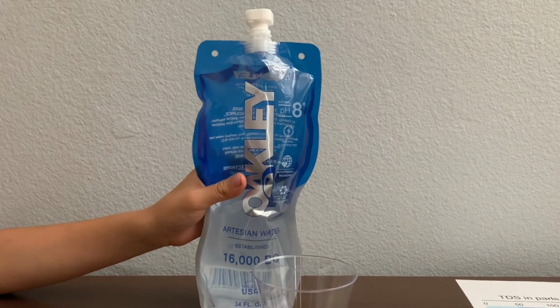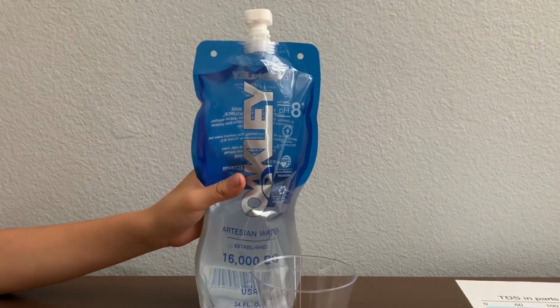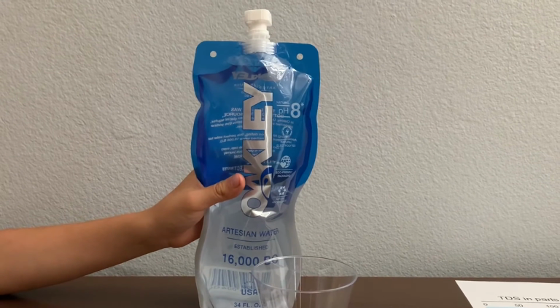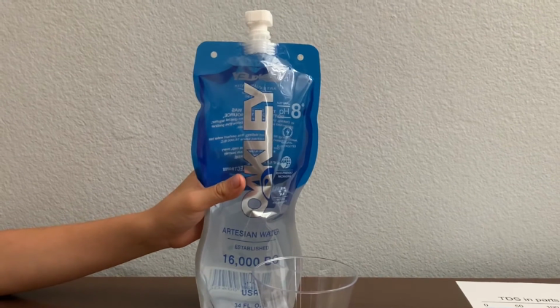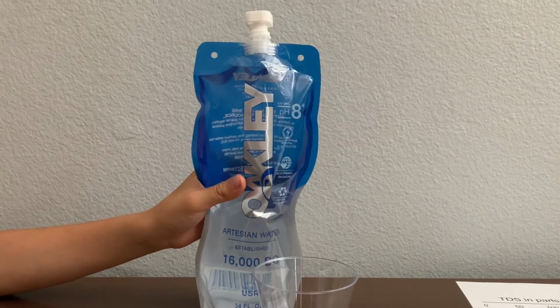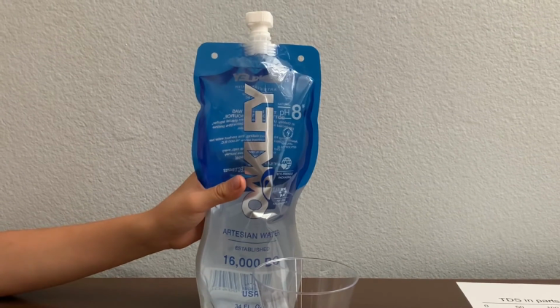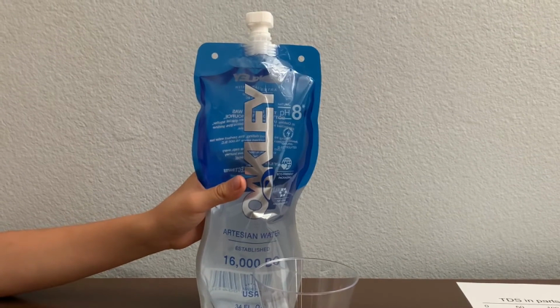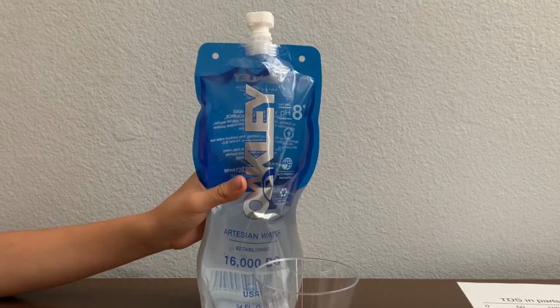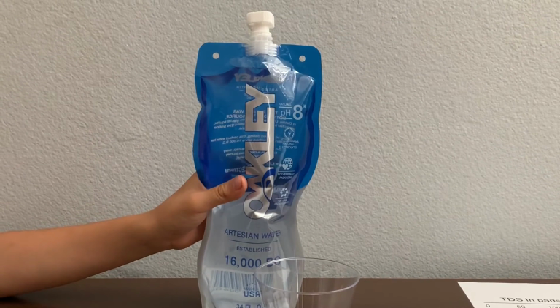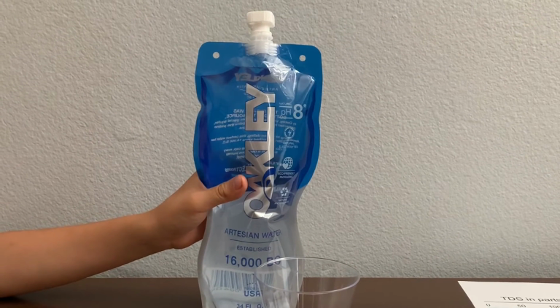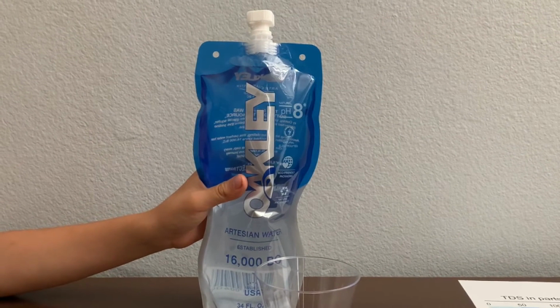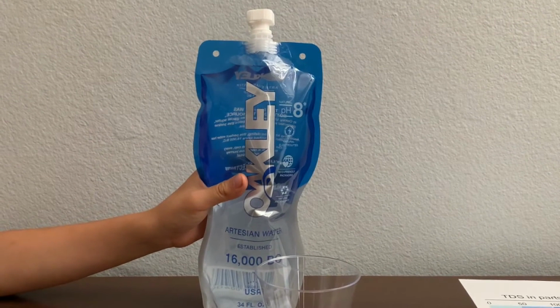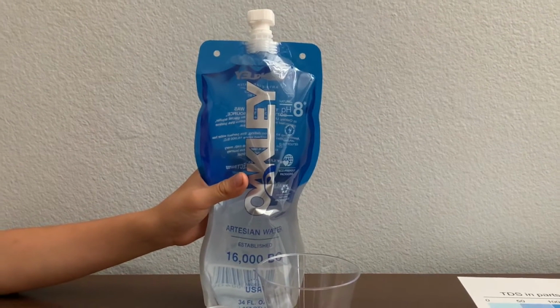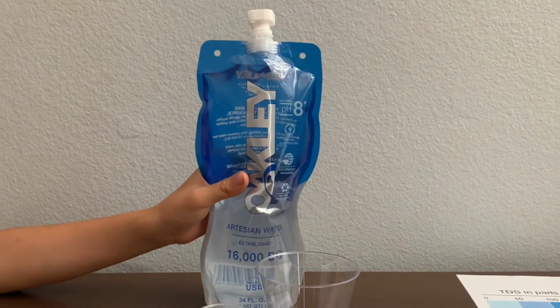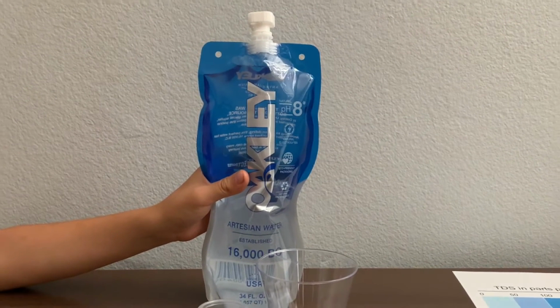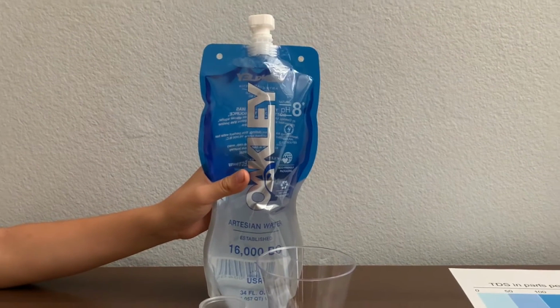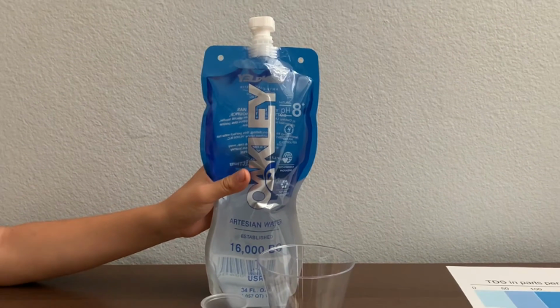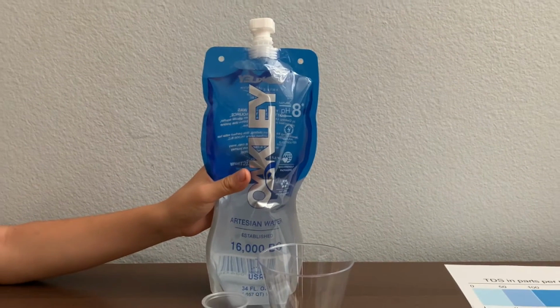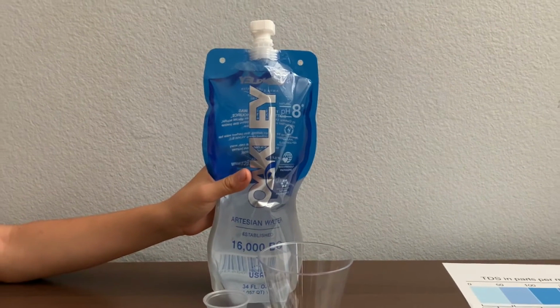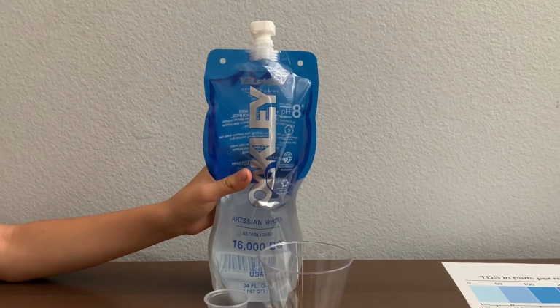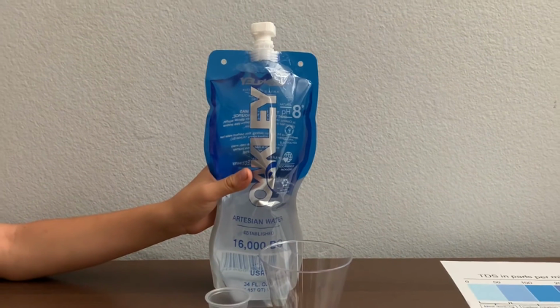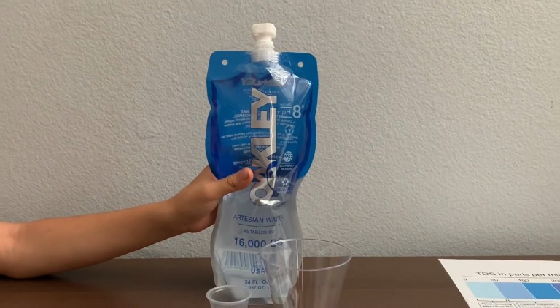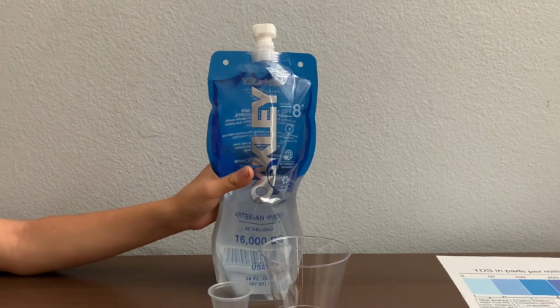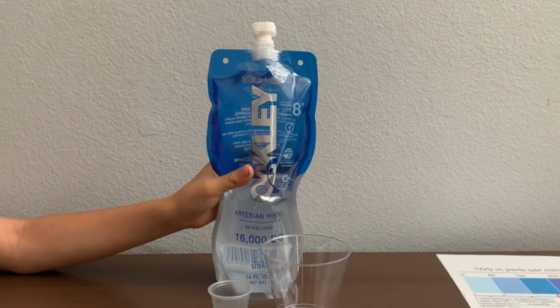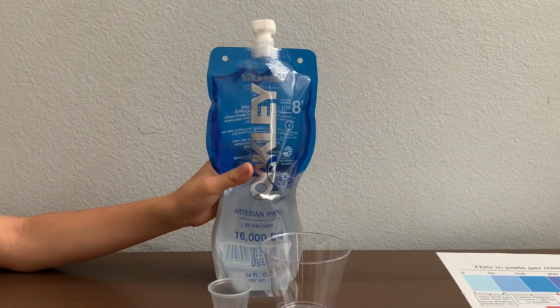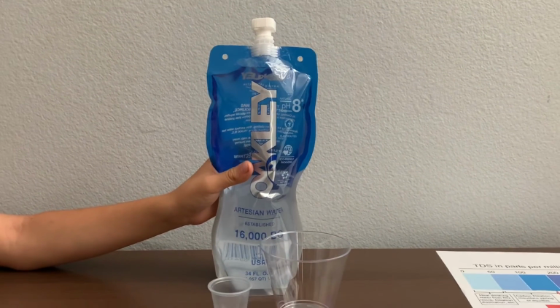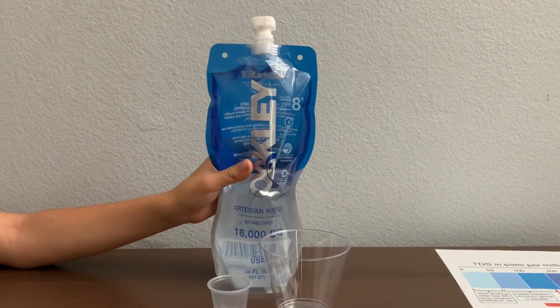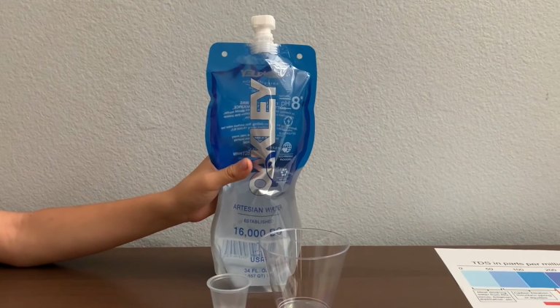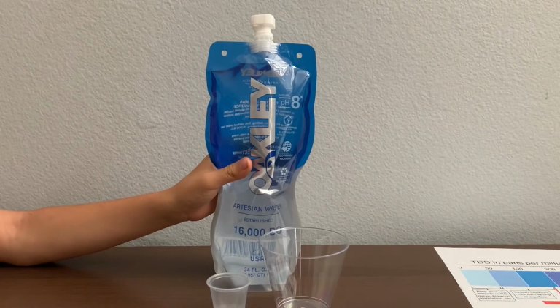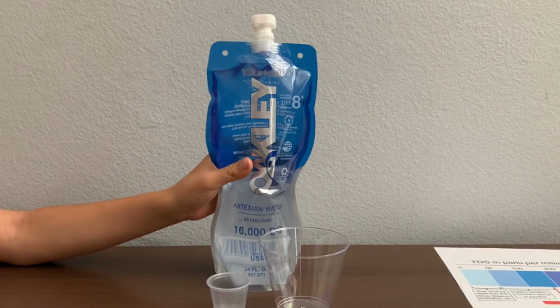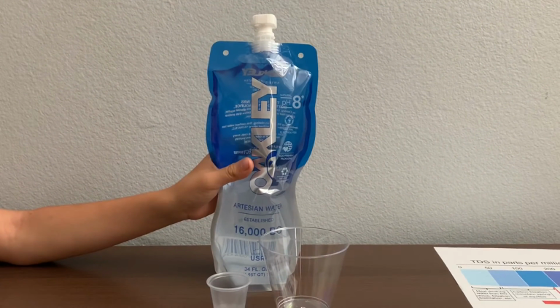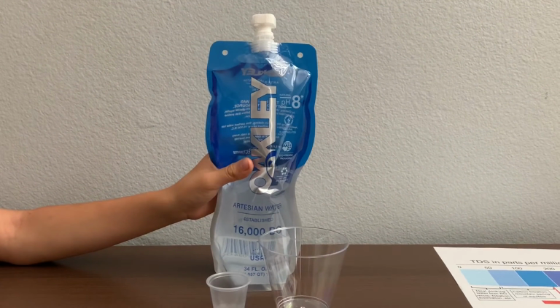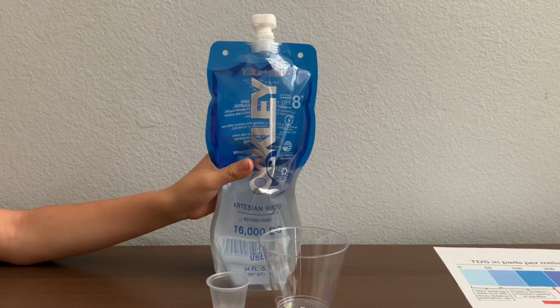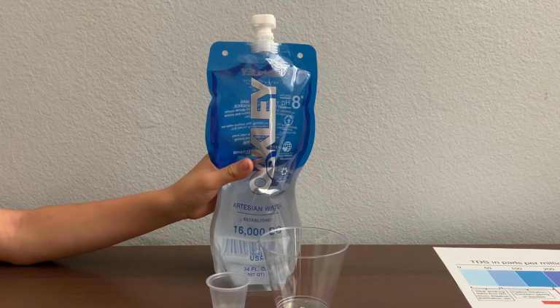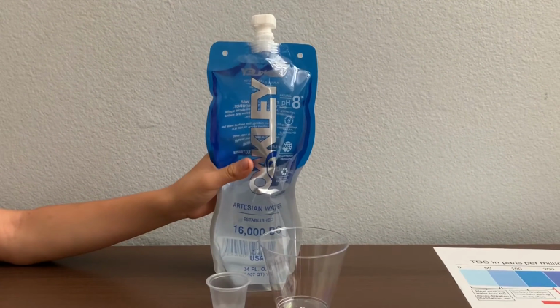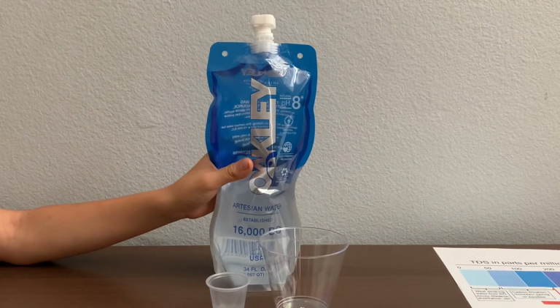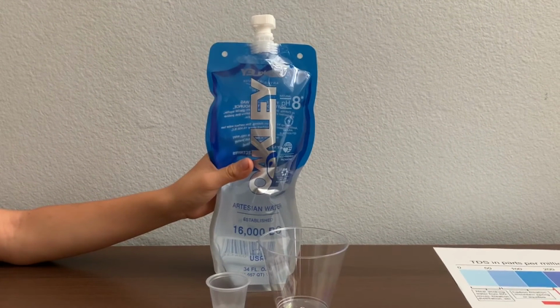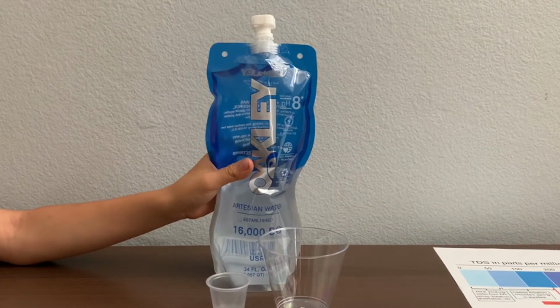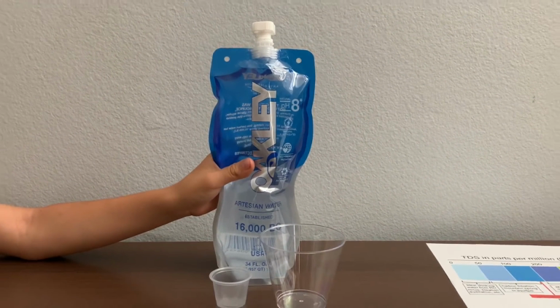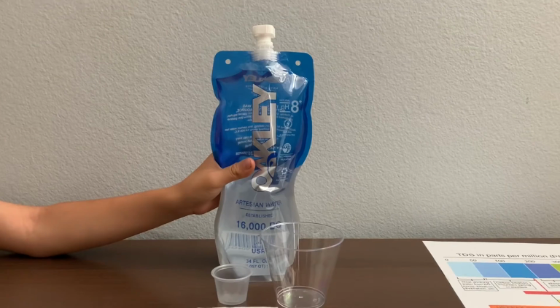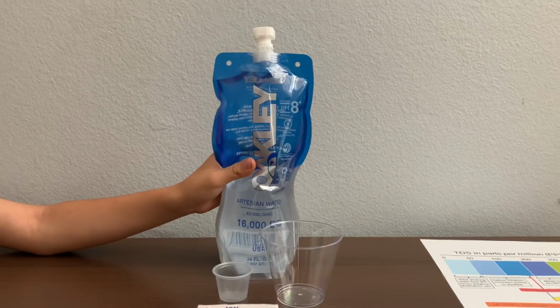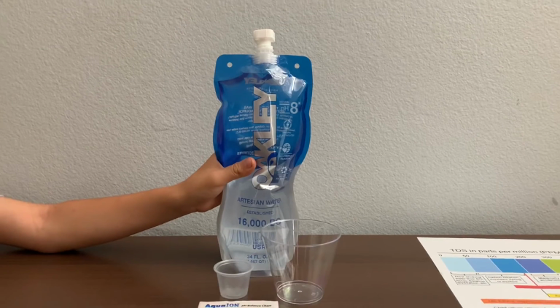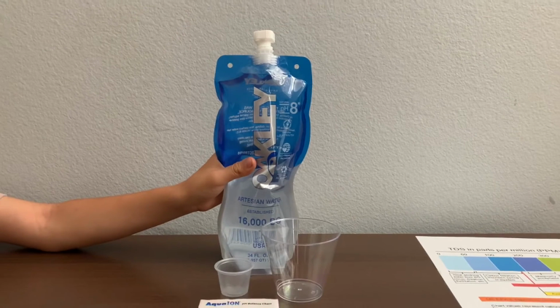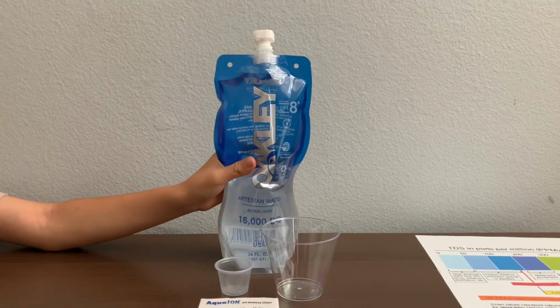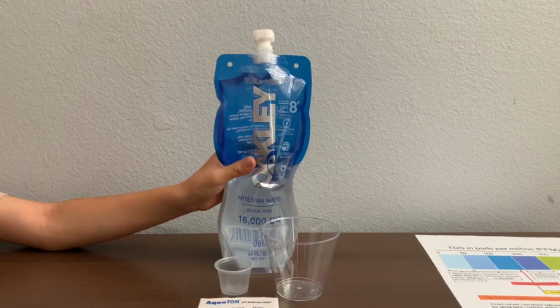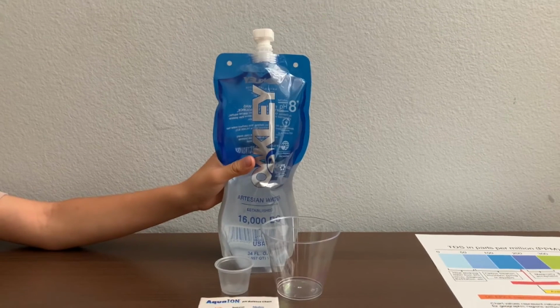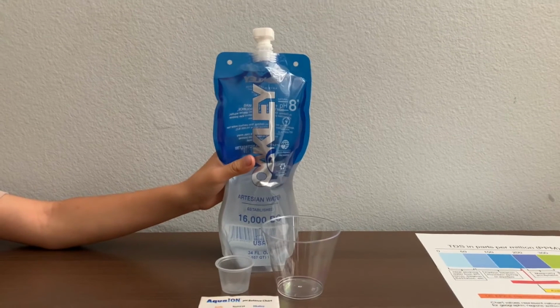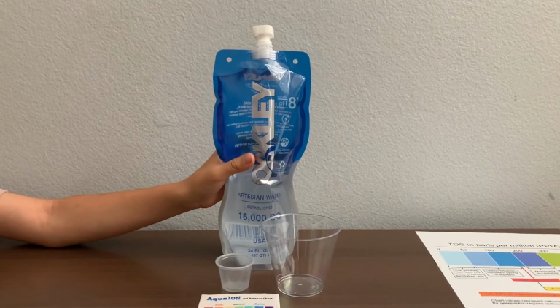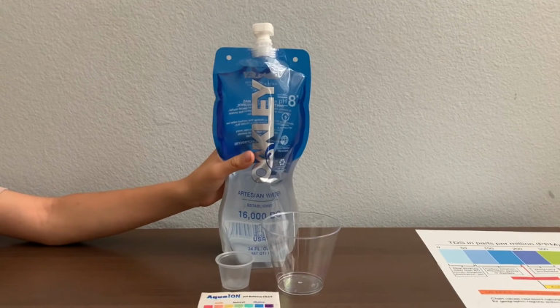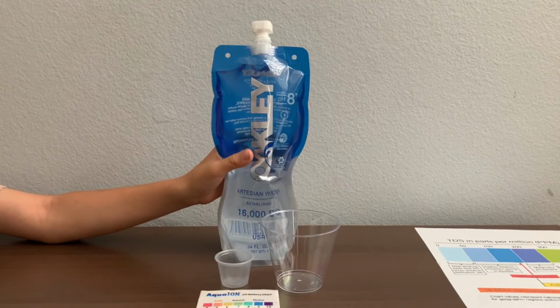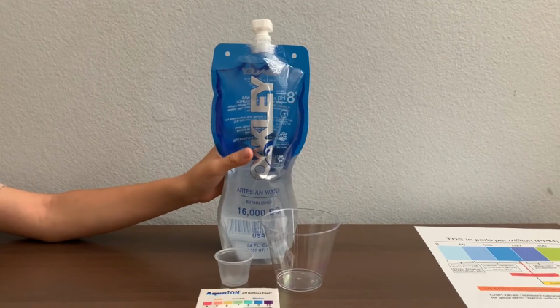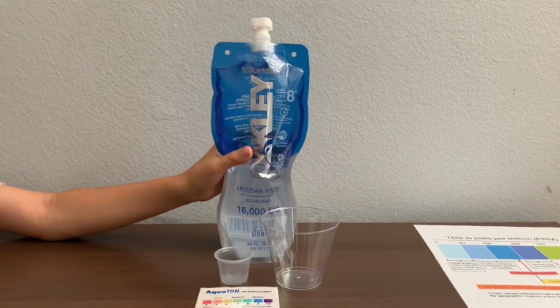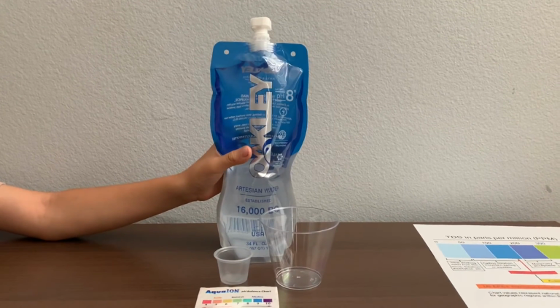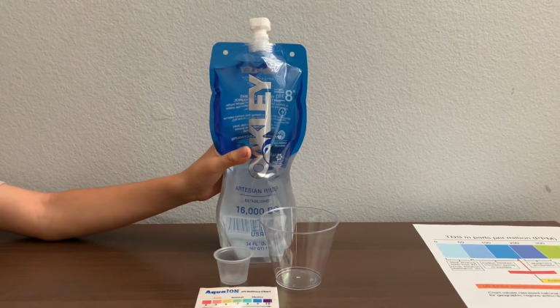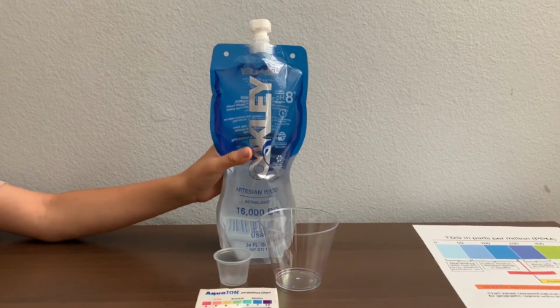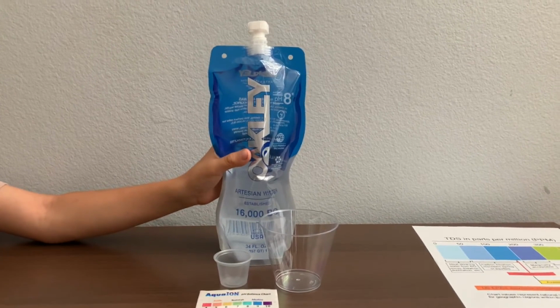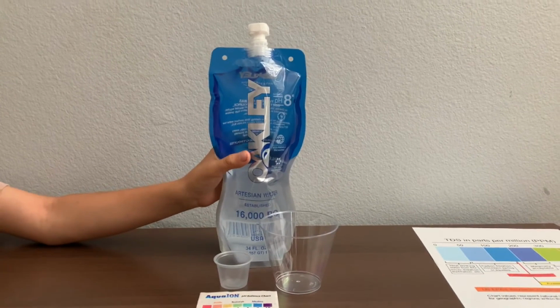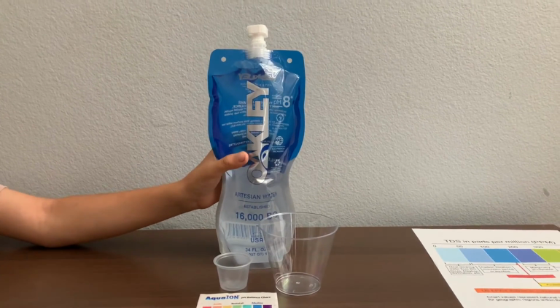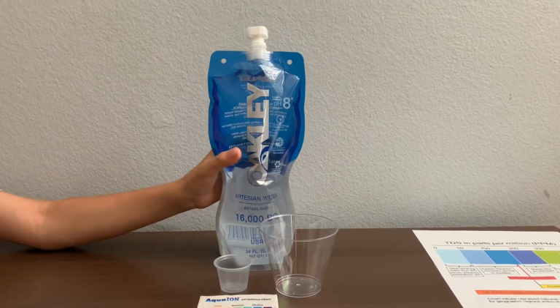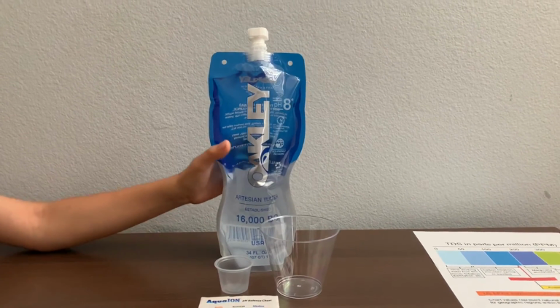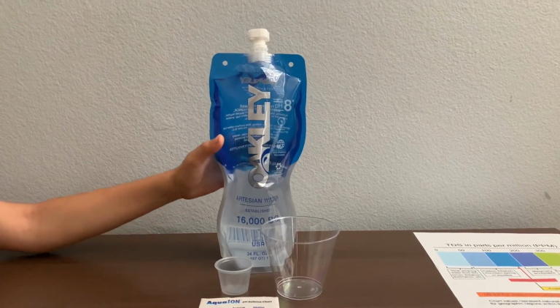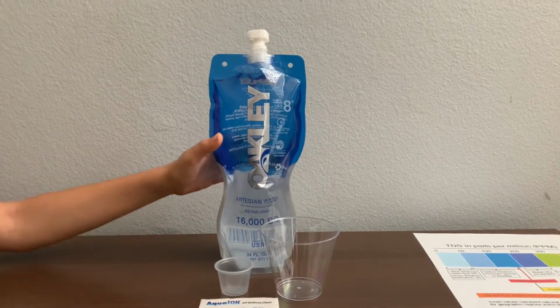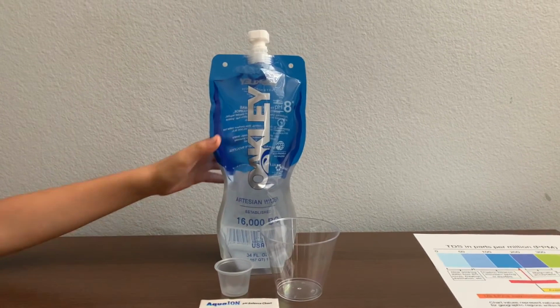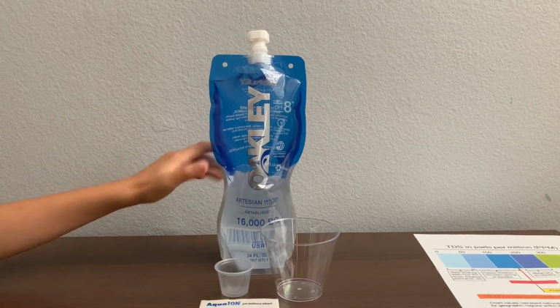It's sold at Glazier's Market in Utah for $1.79. Let's test the pH and TDS.